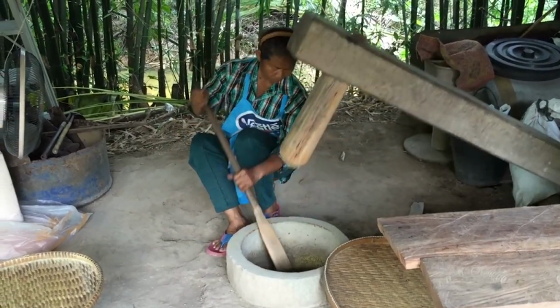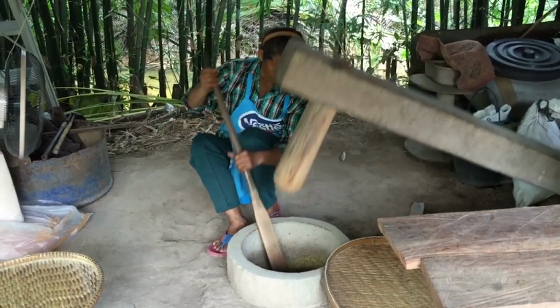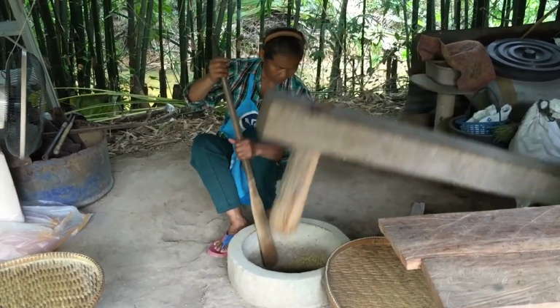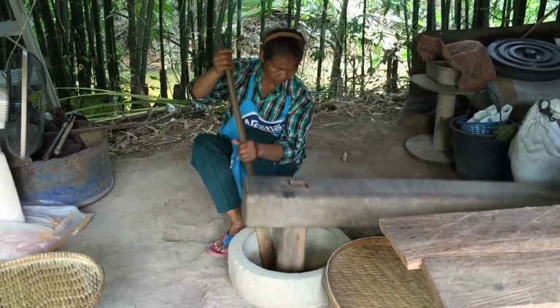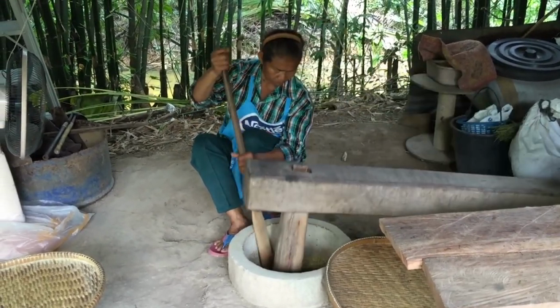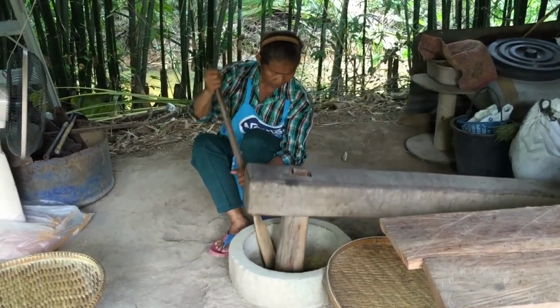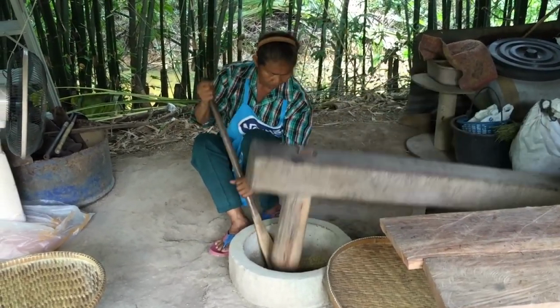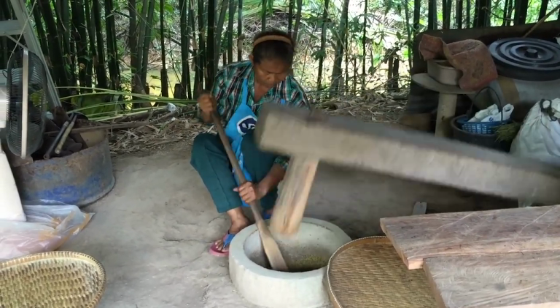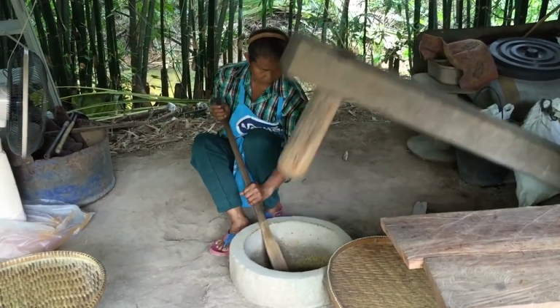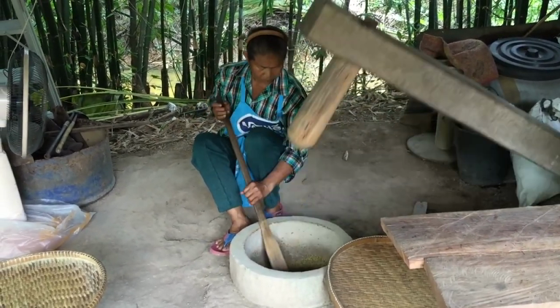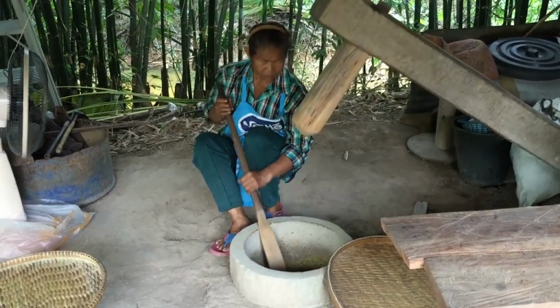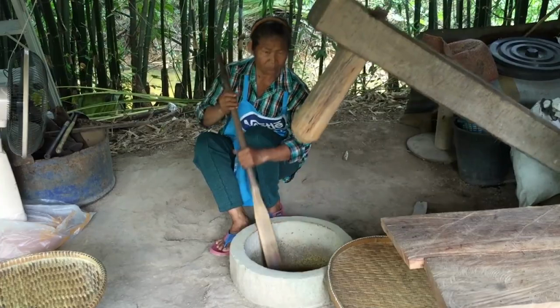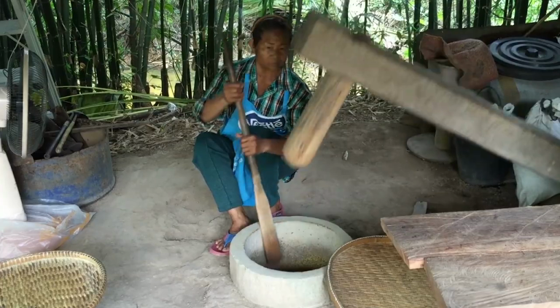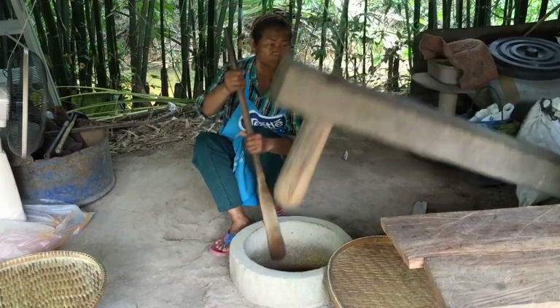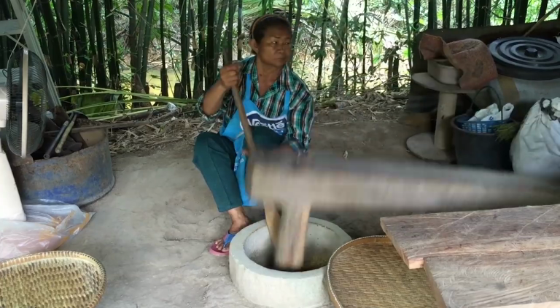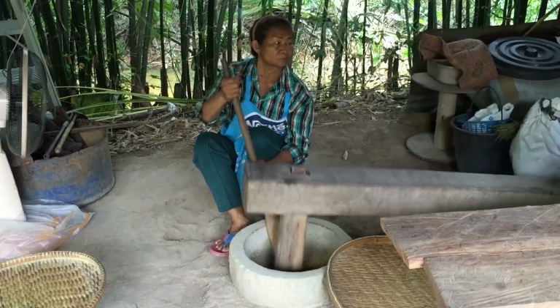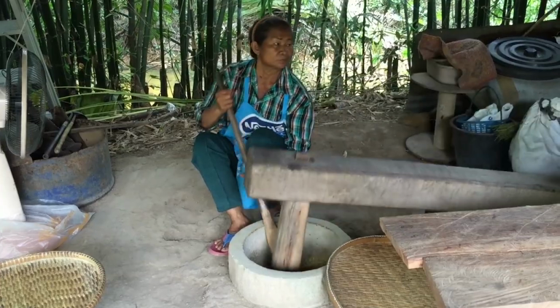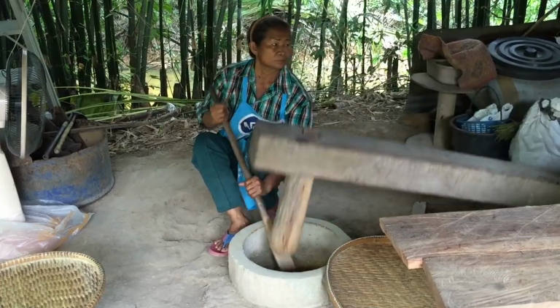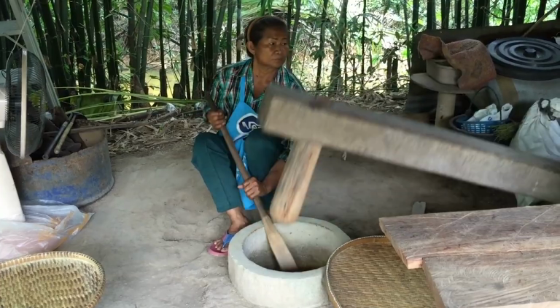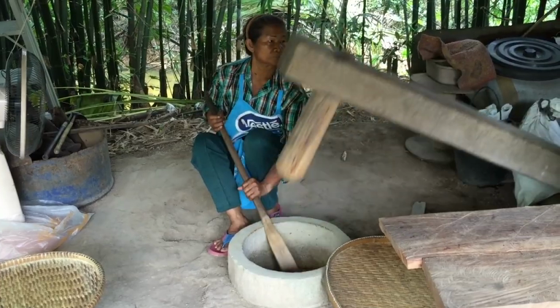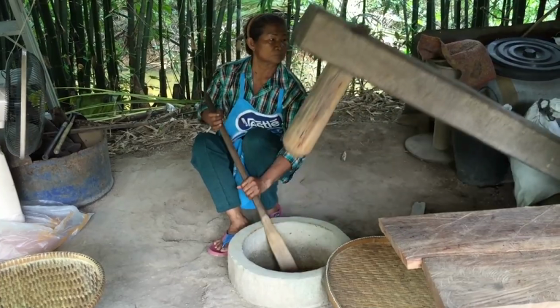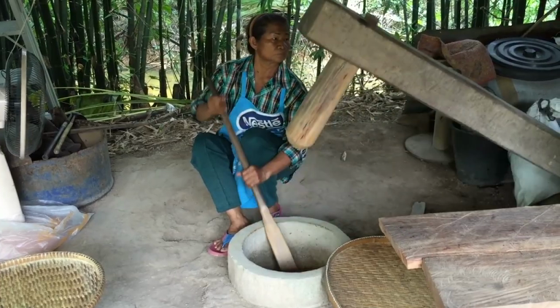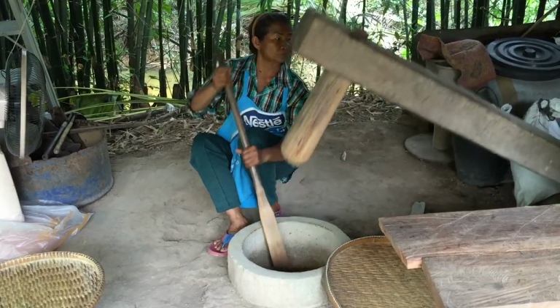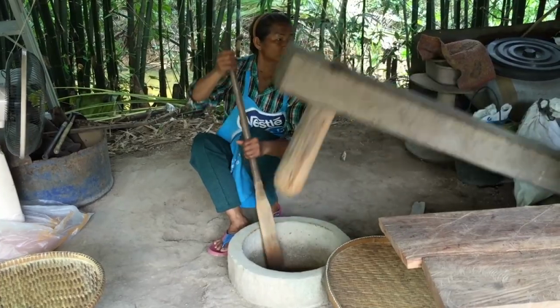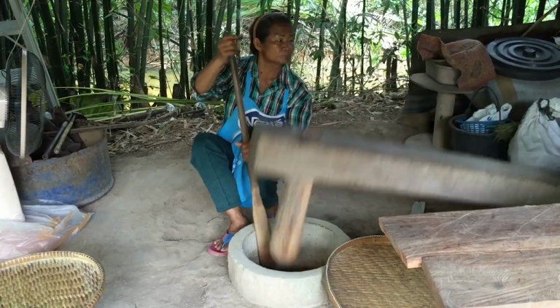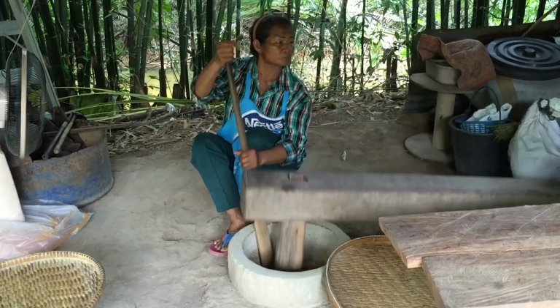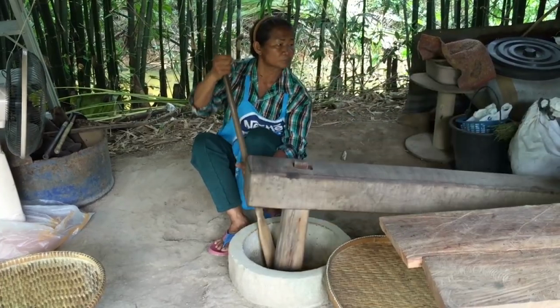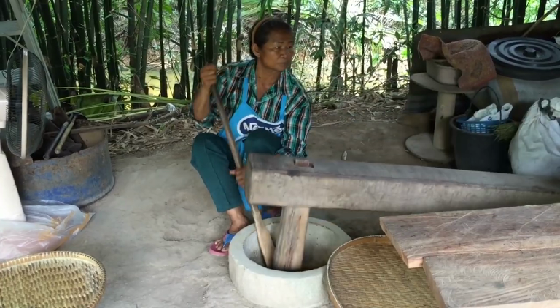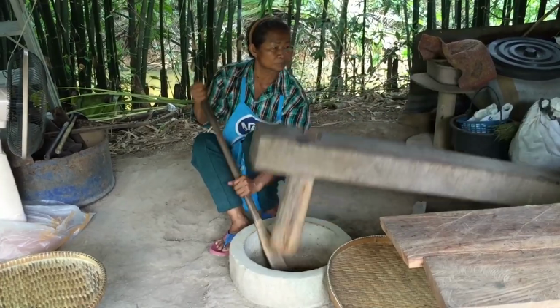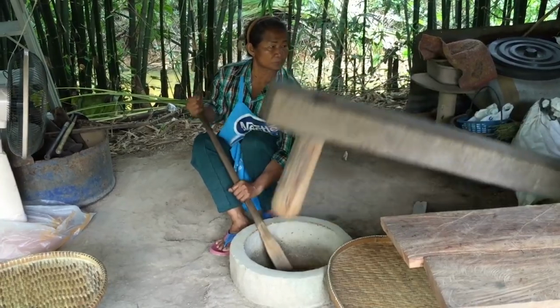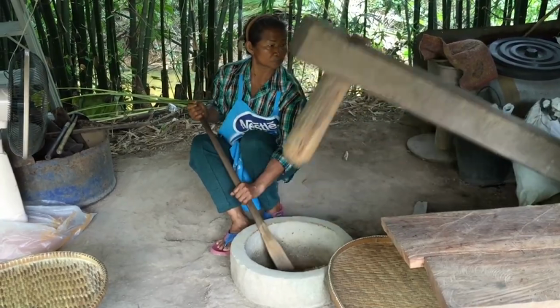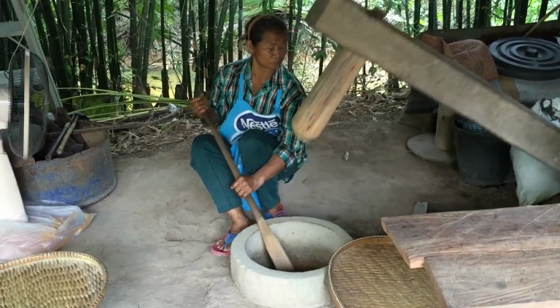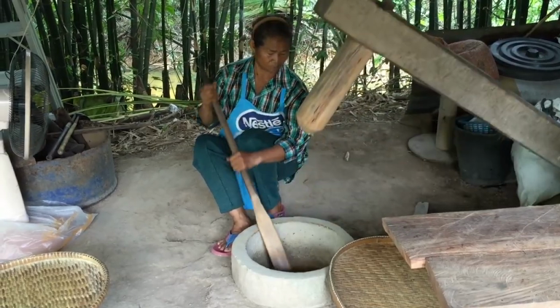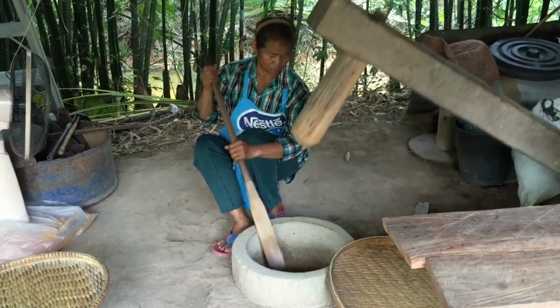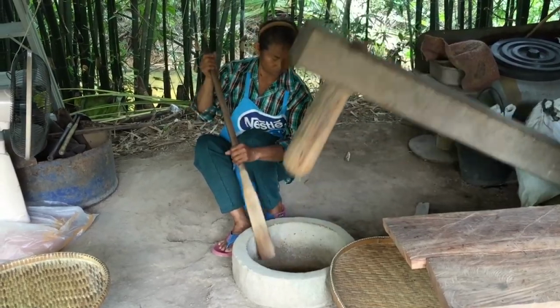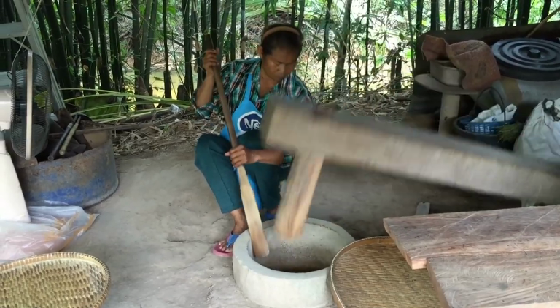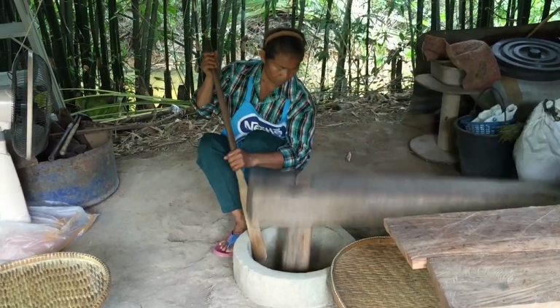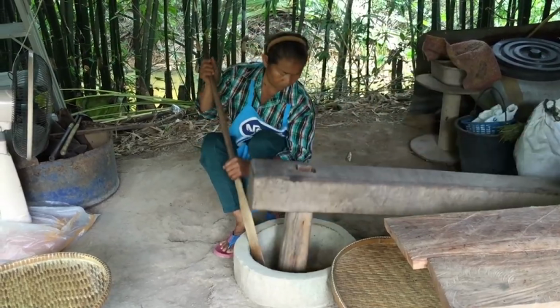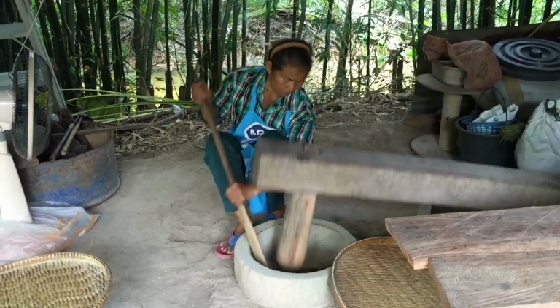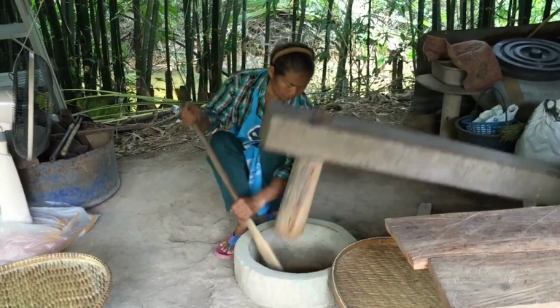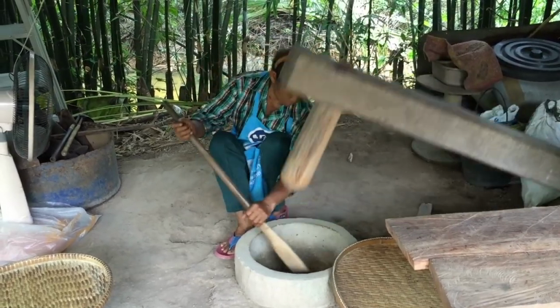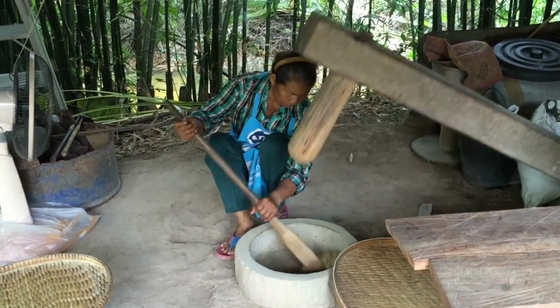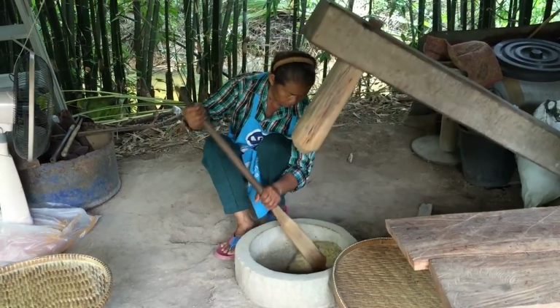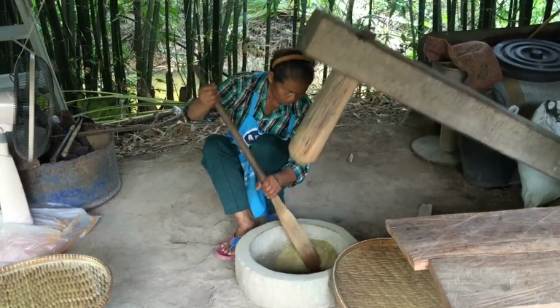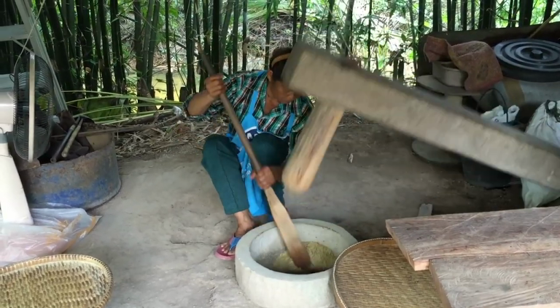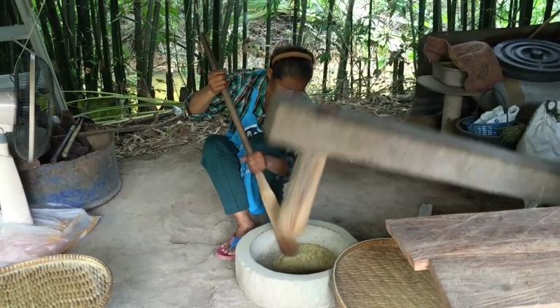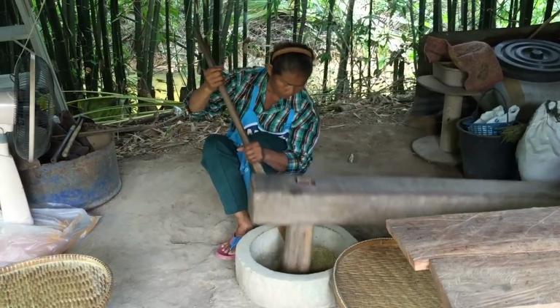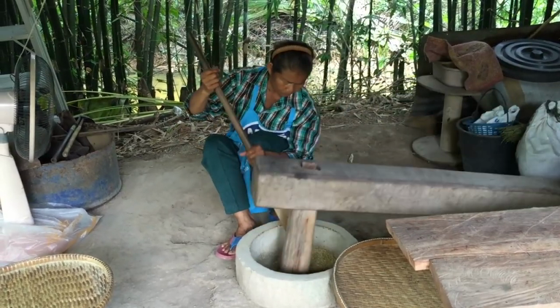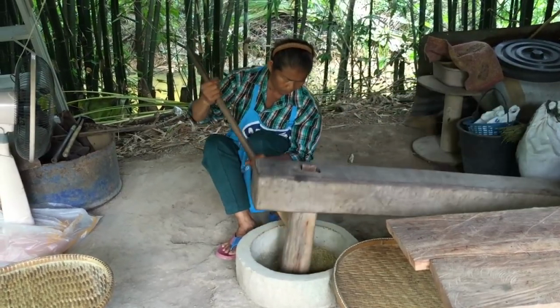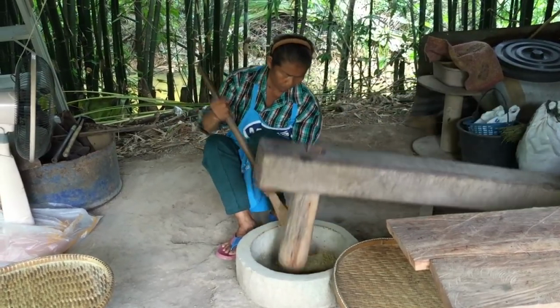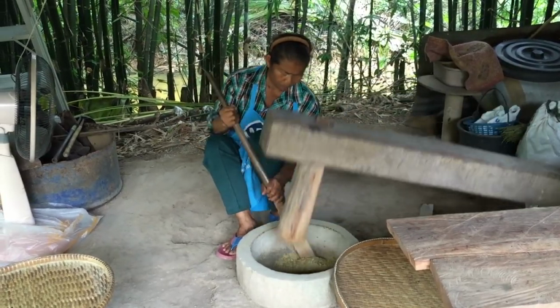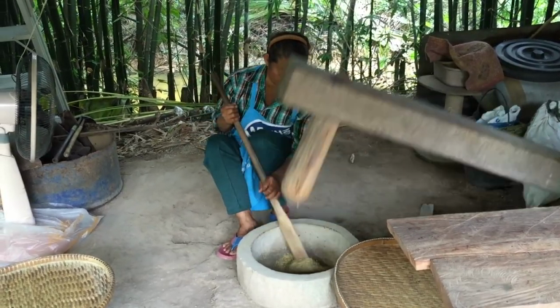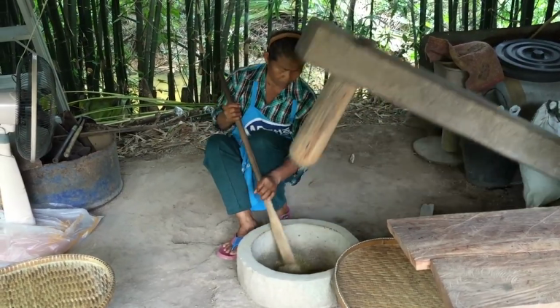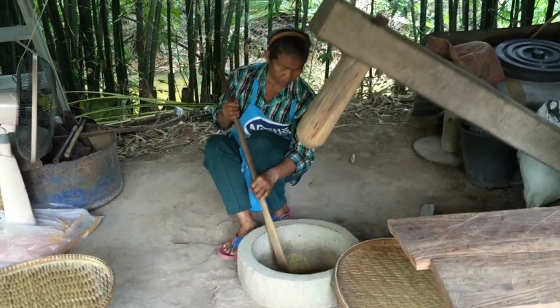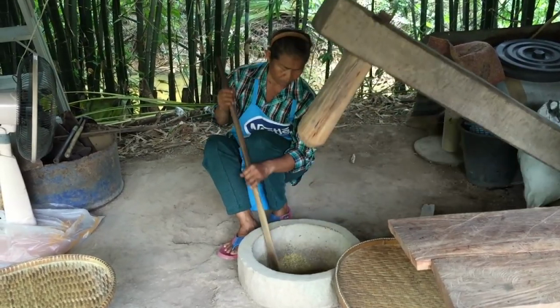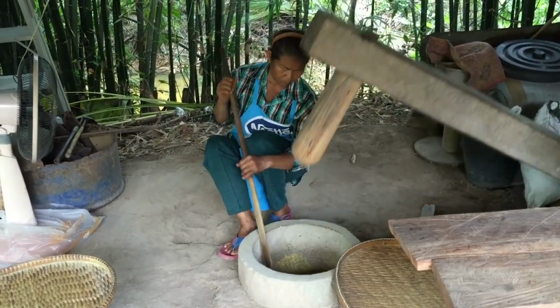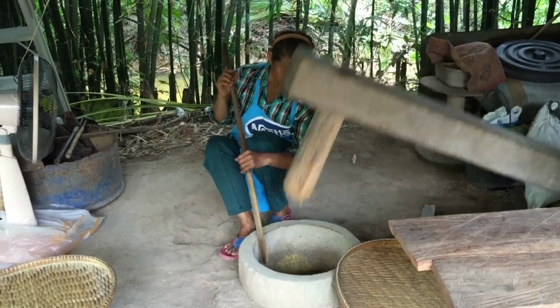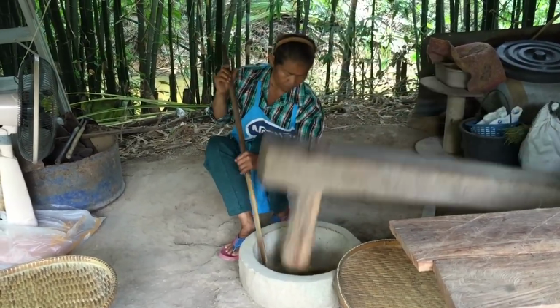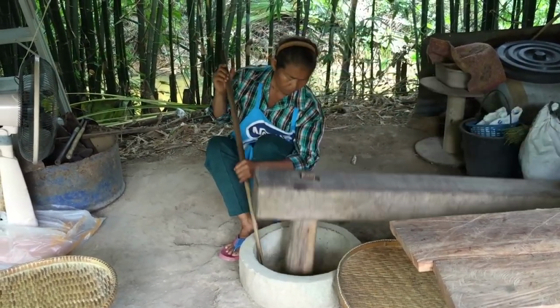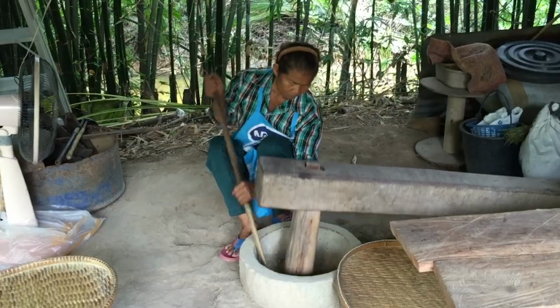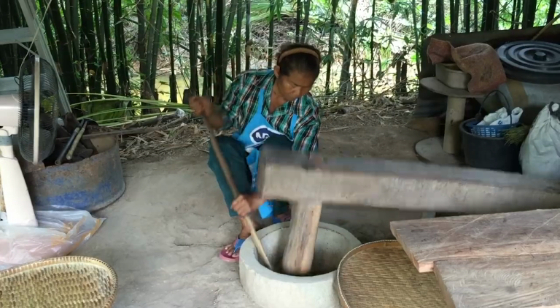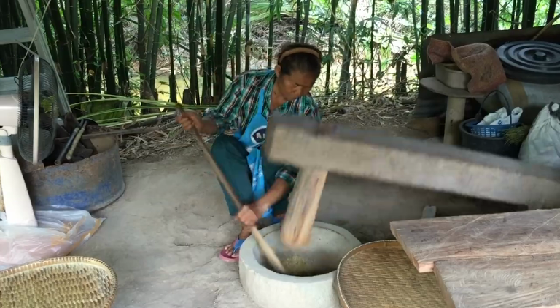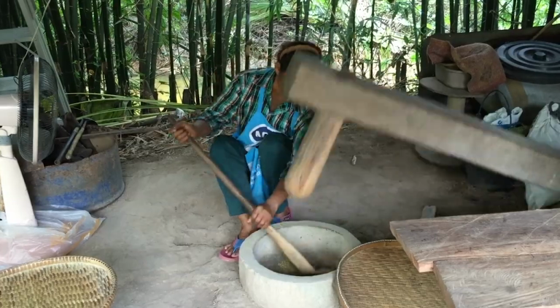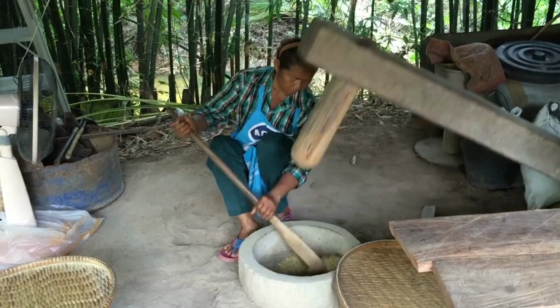After the second sifting the rice can be bagged and either put in stores or boiled and ready for the dinner table.